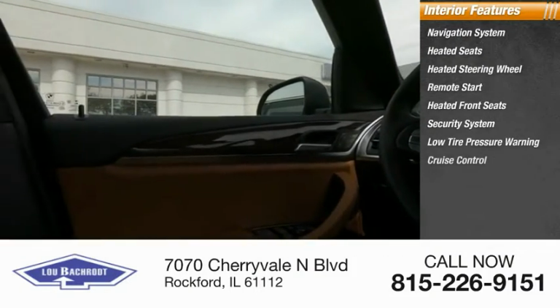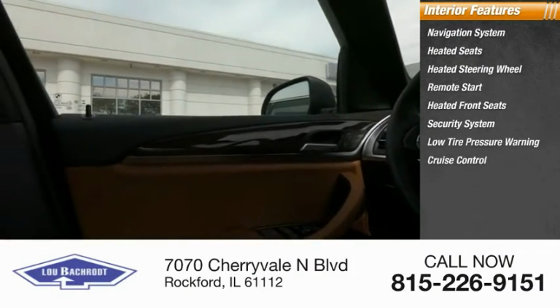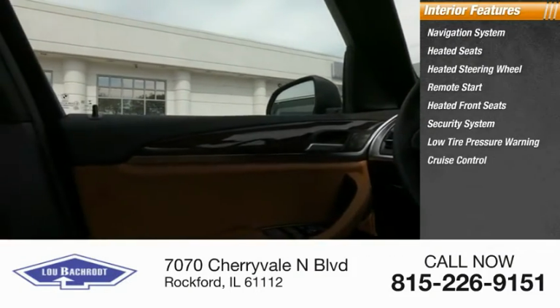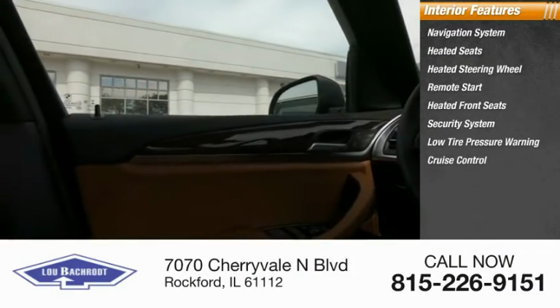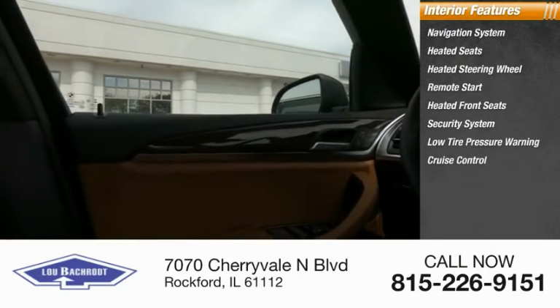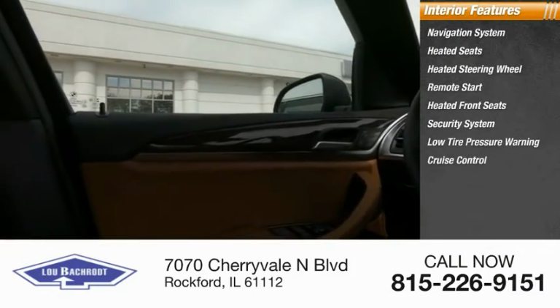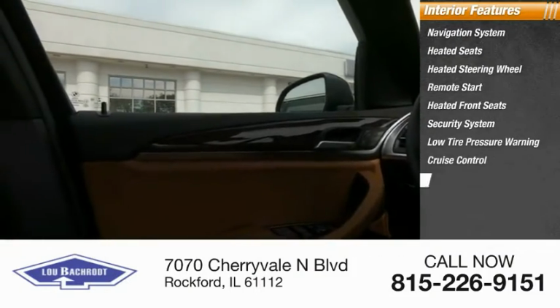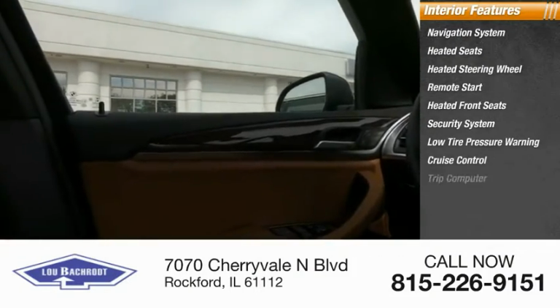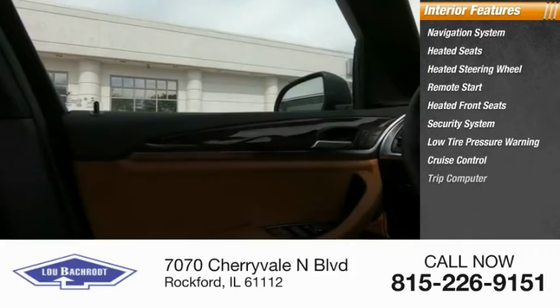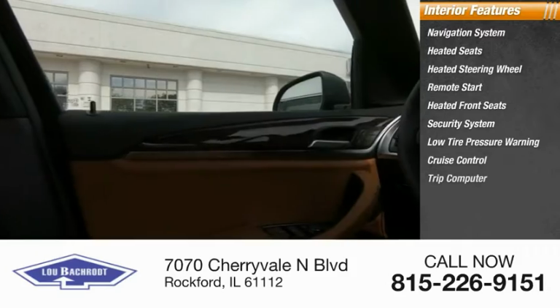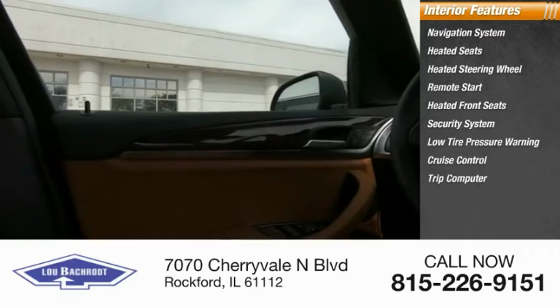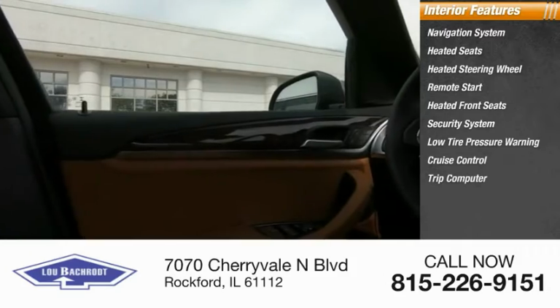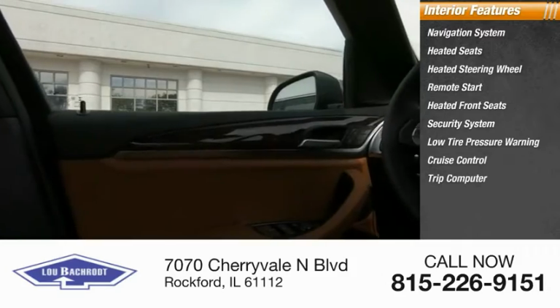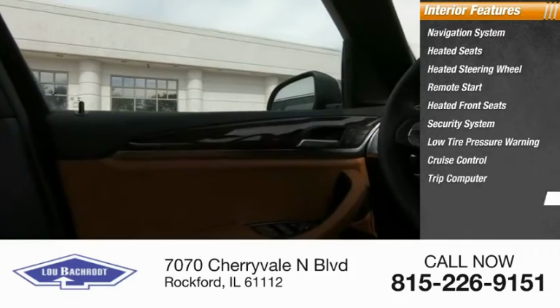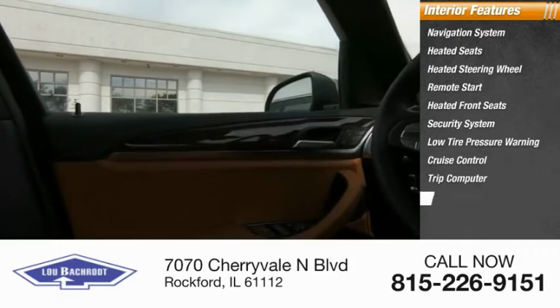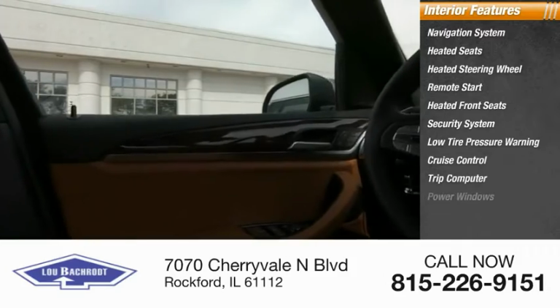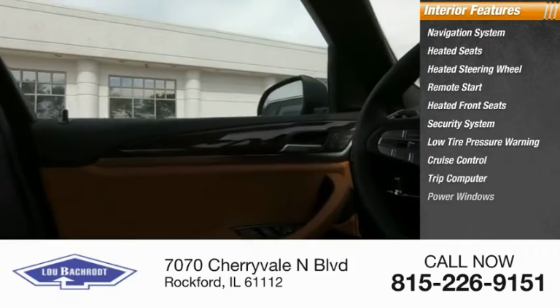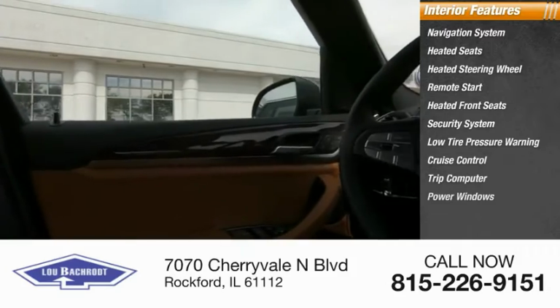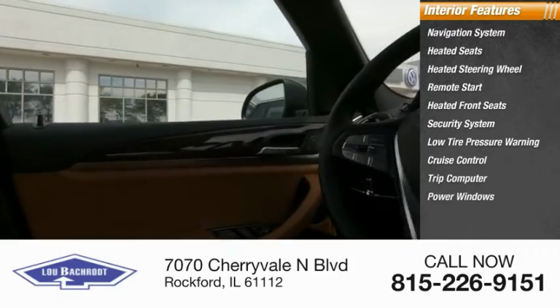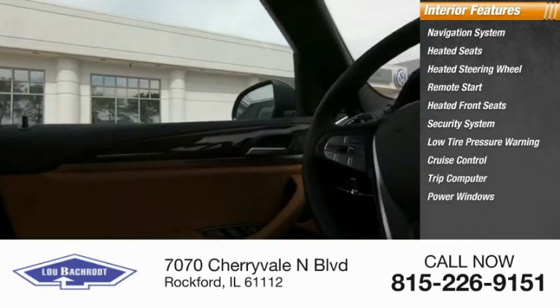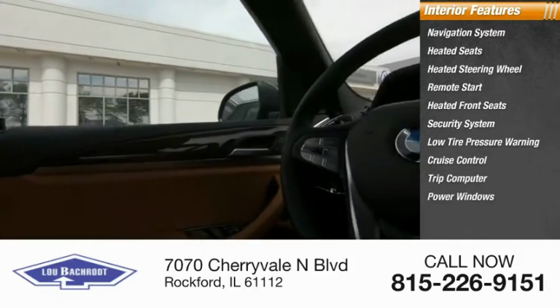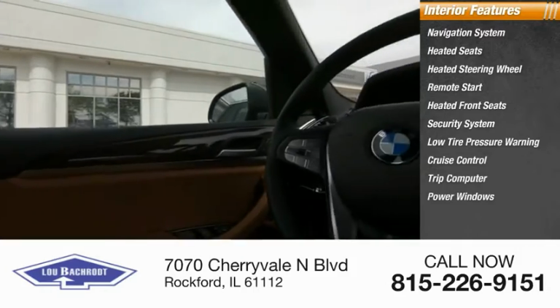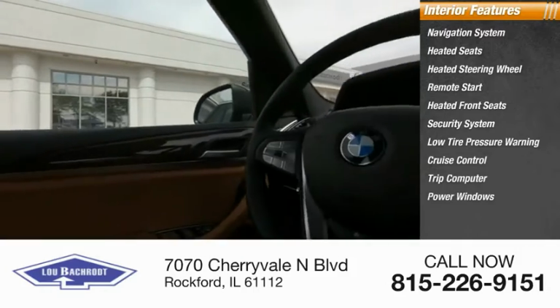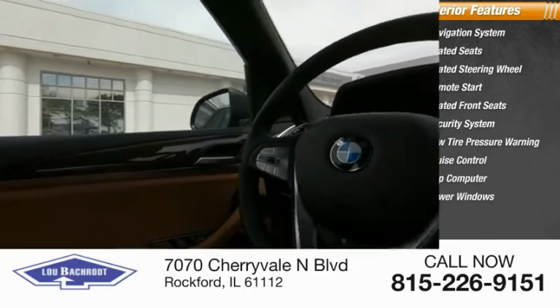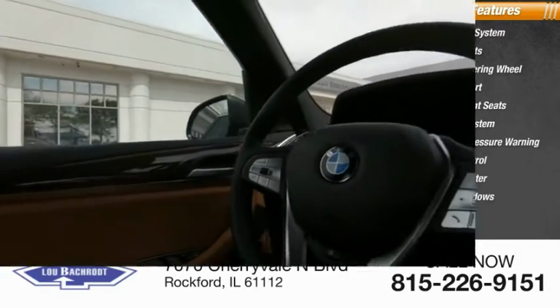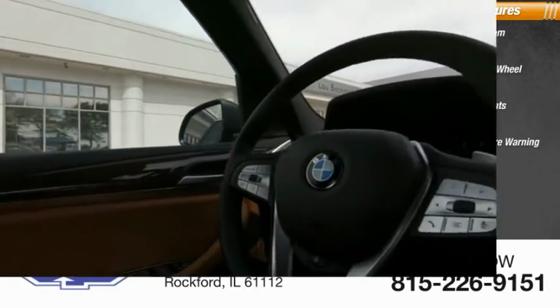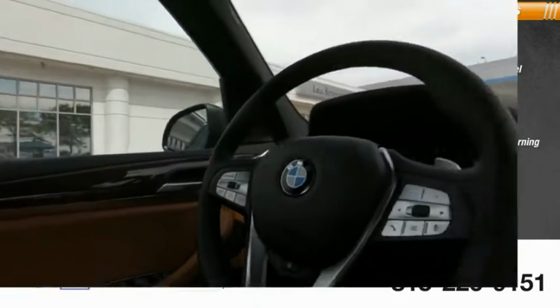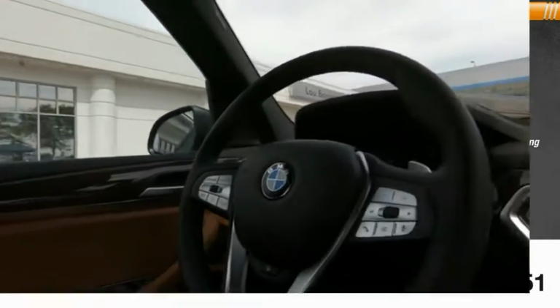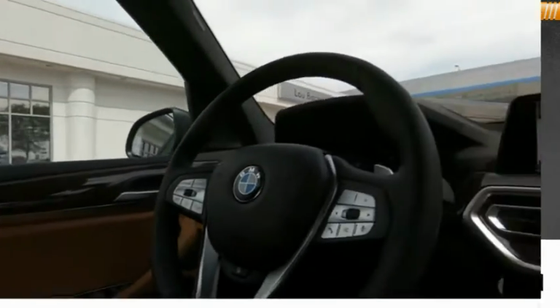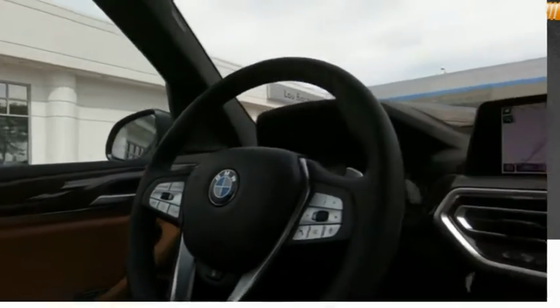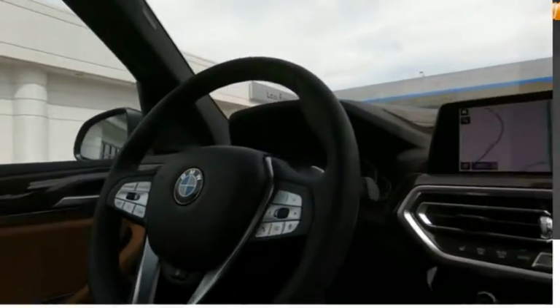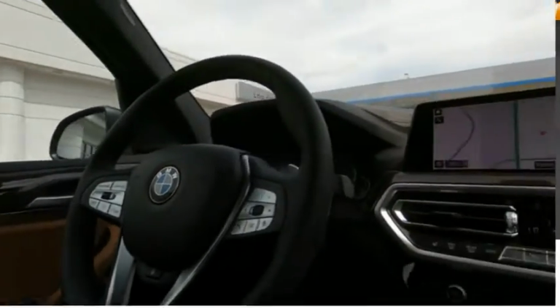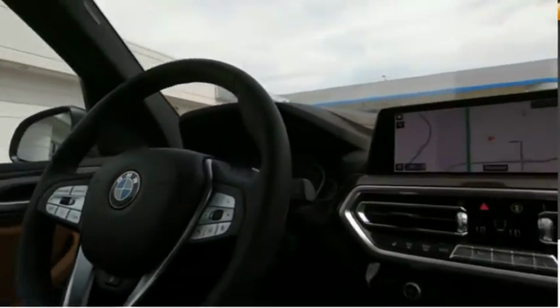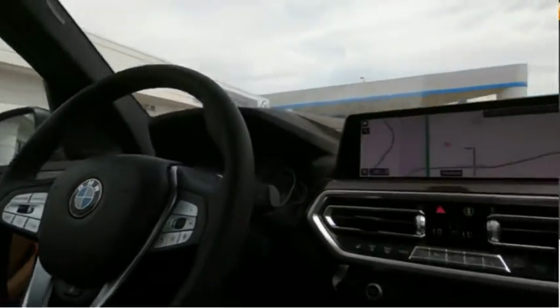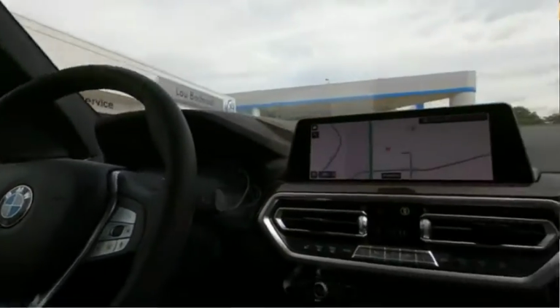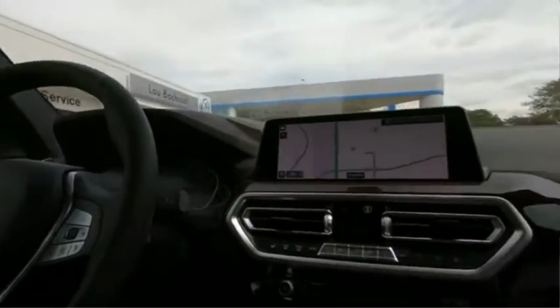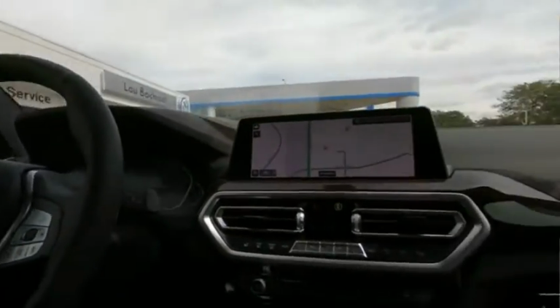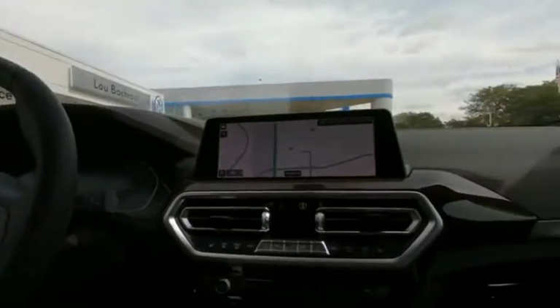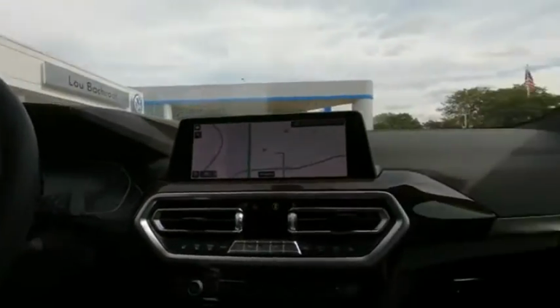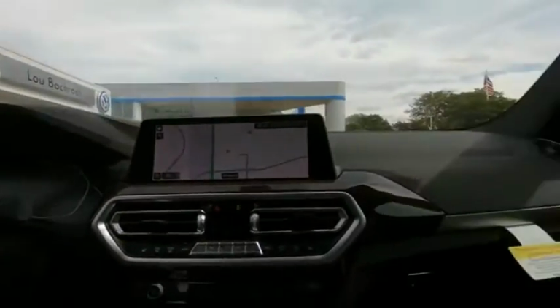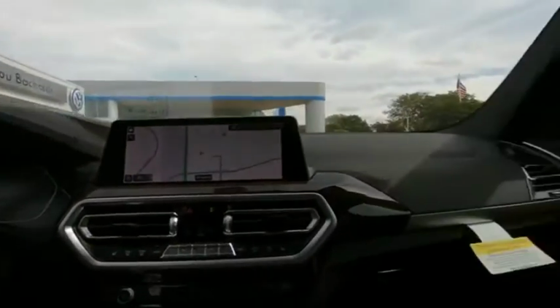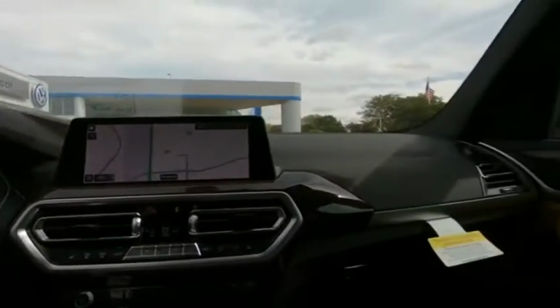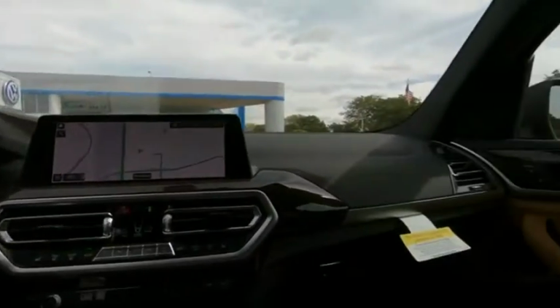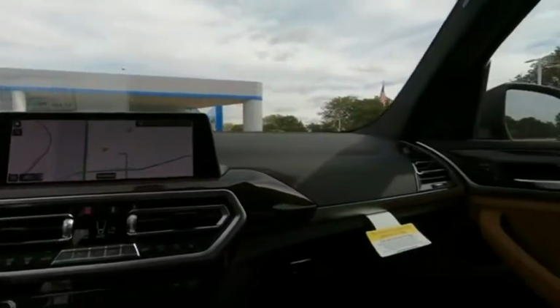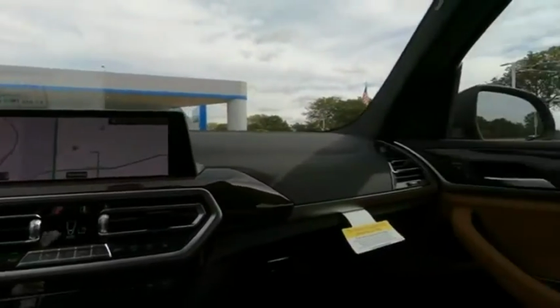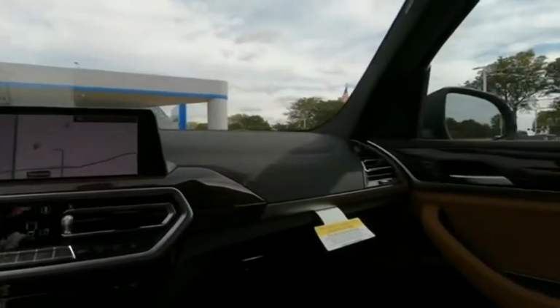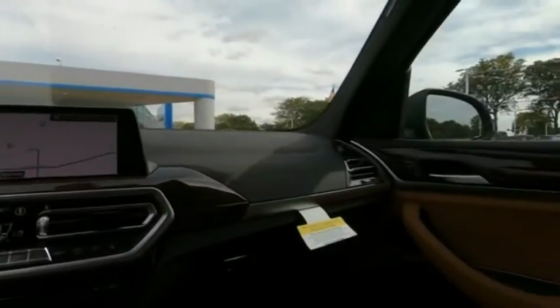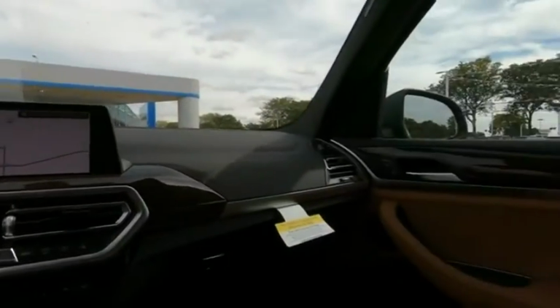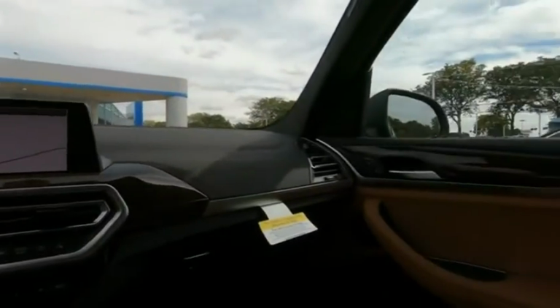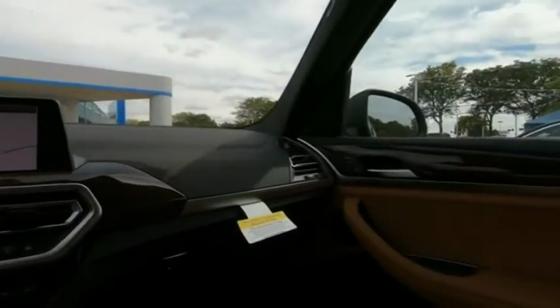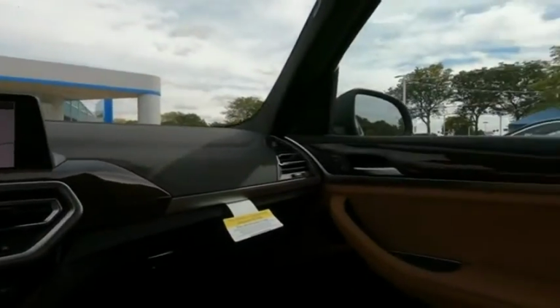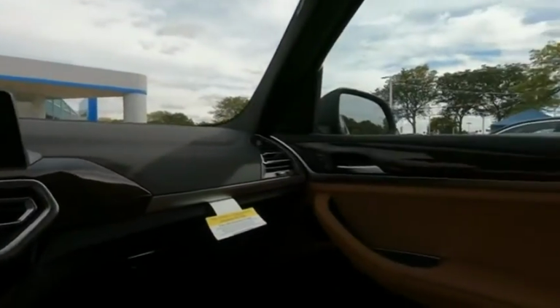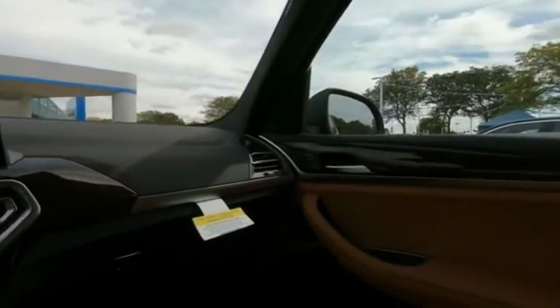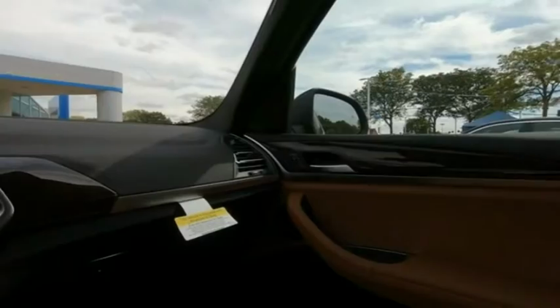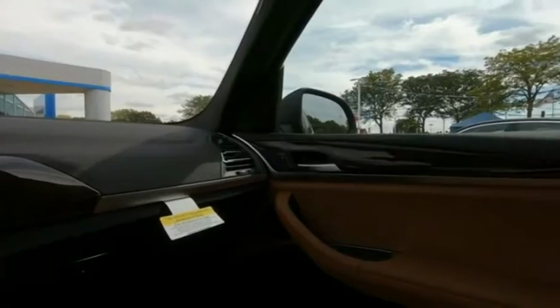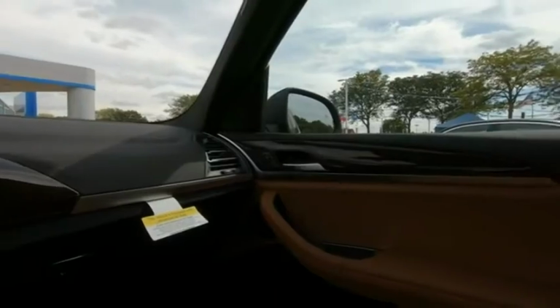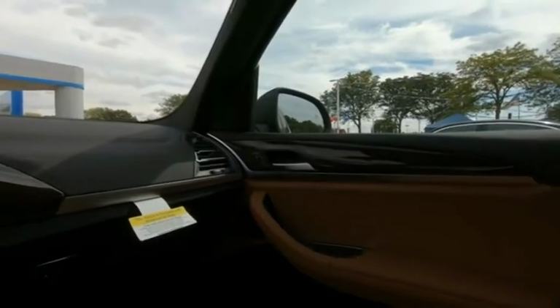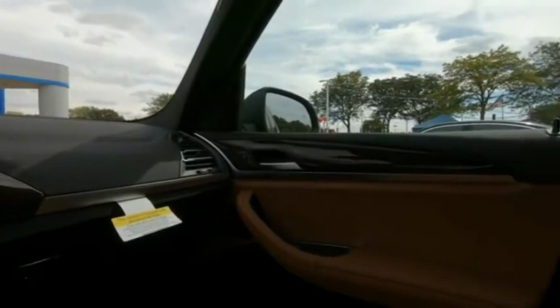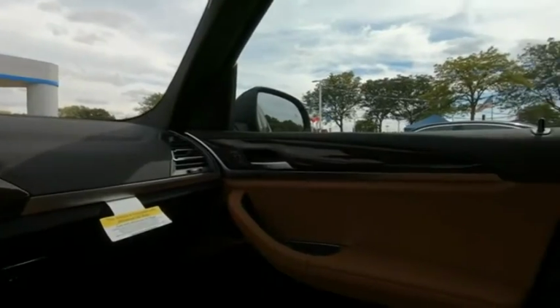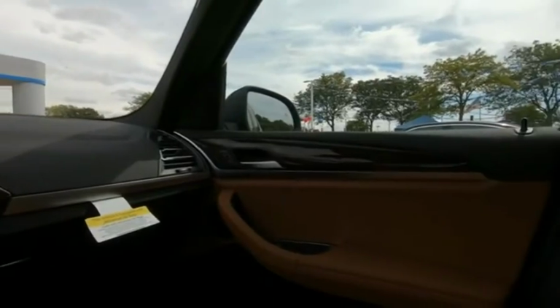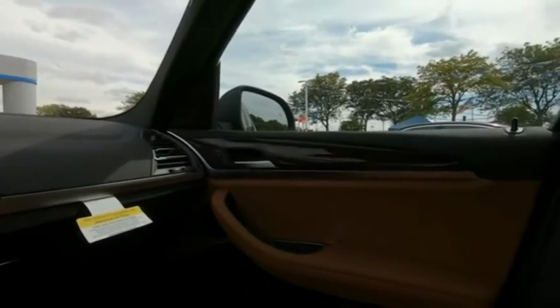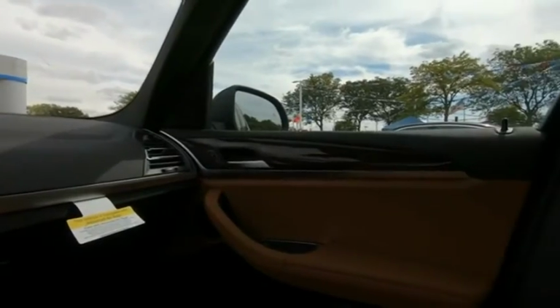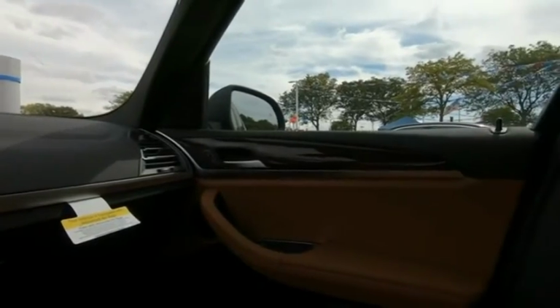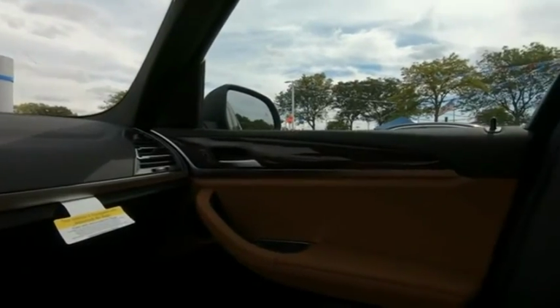Also featured are a trip computer and power windows. Is love at first sight really possible? Let us know when you stop in.